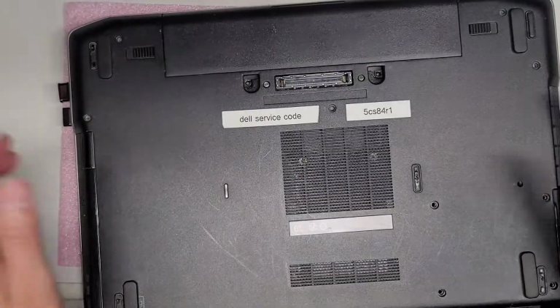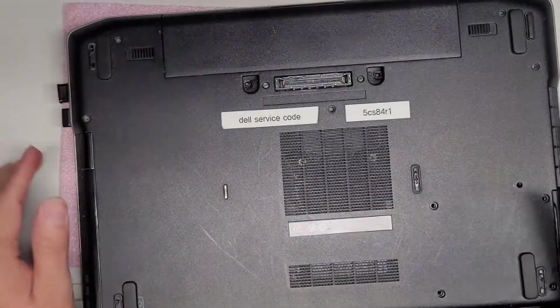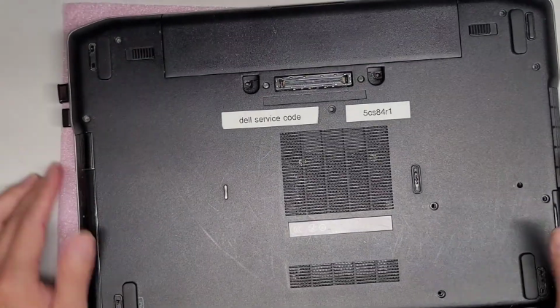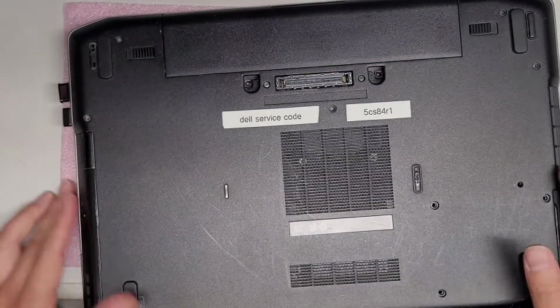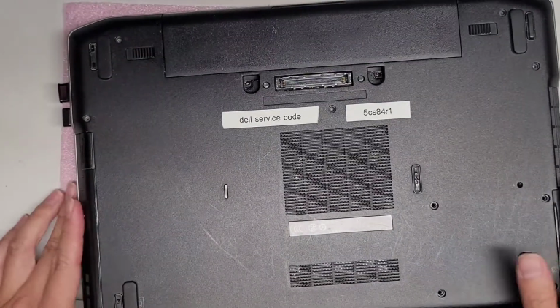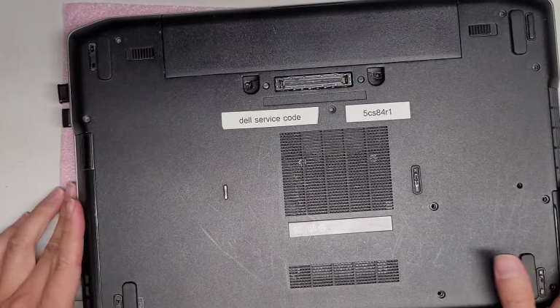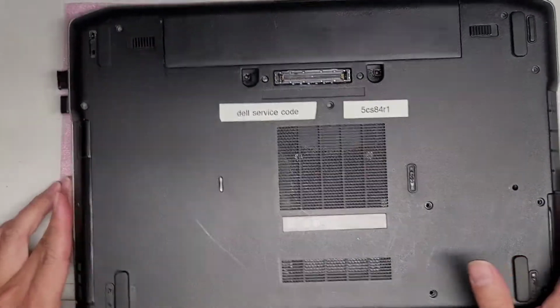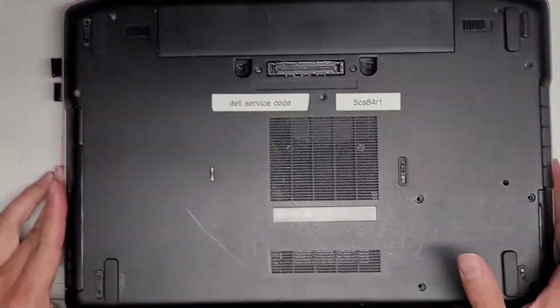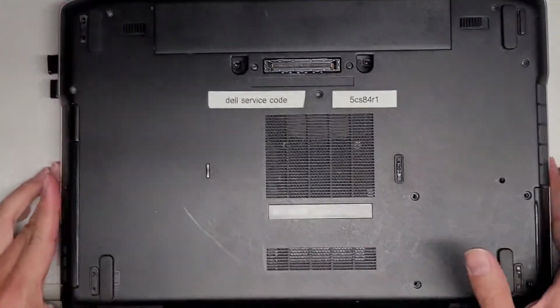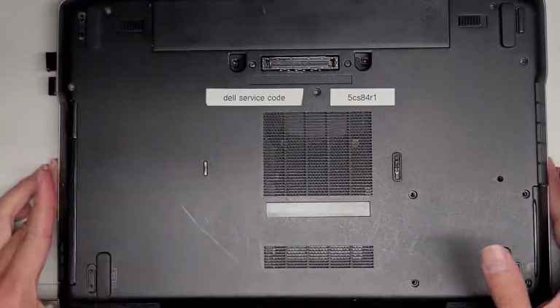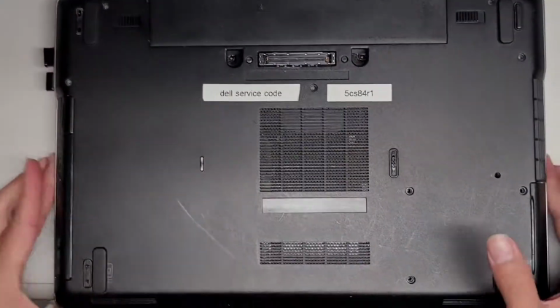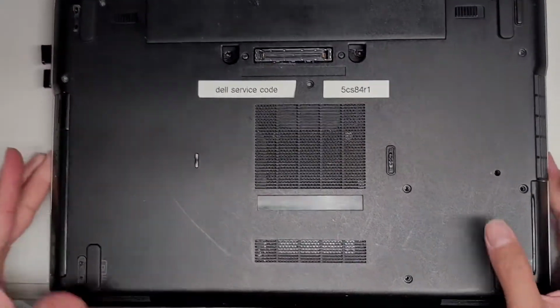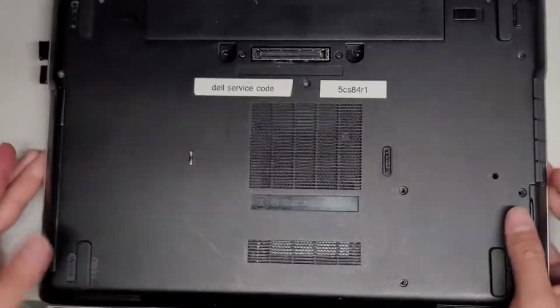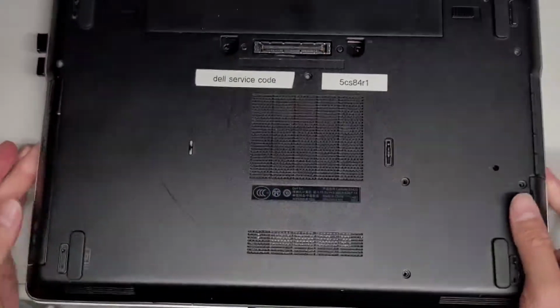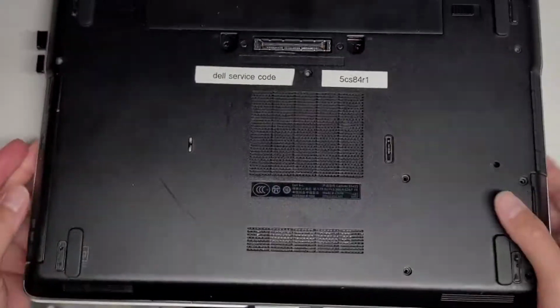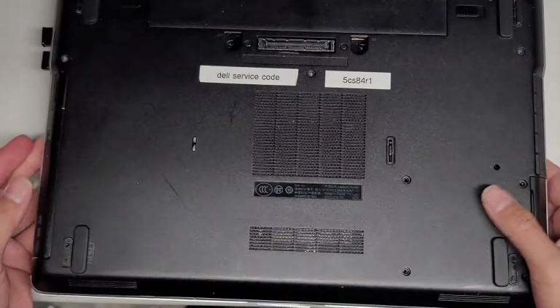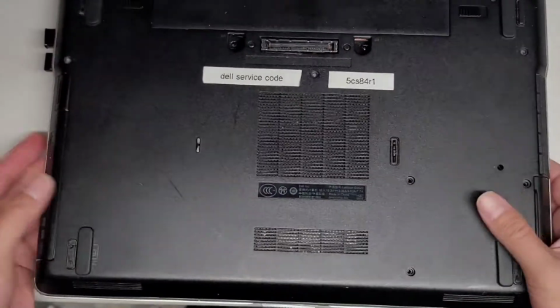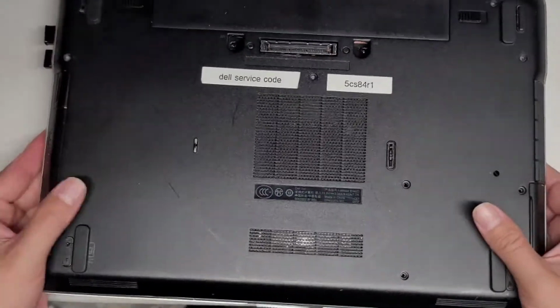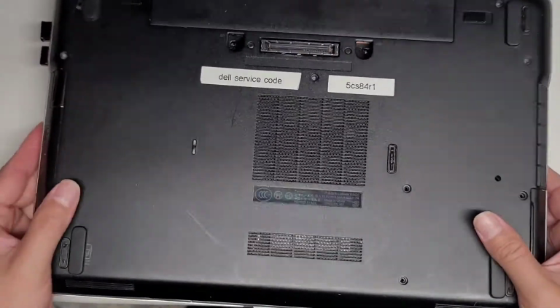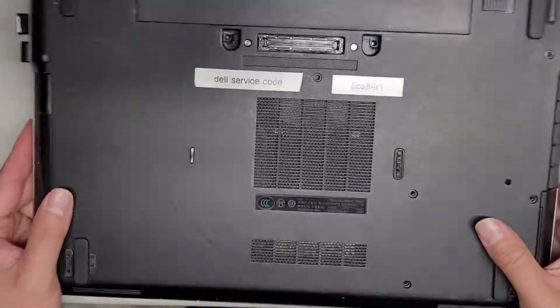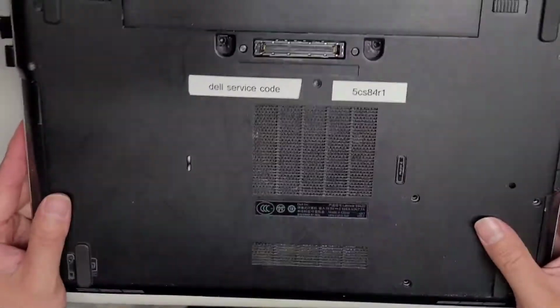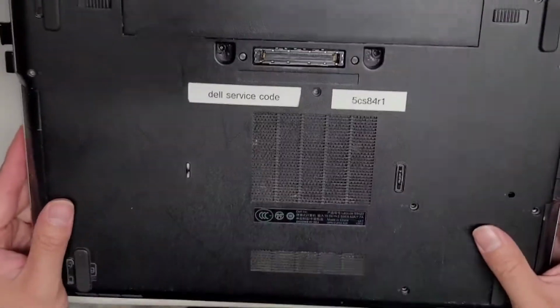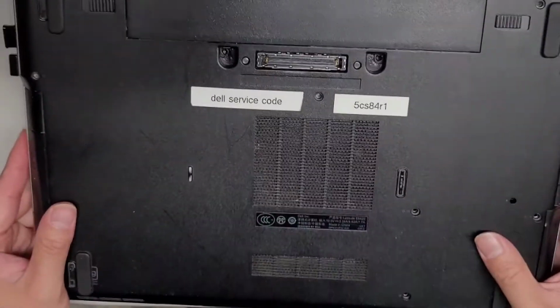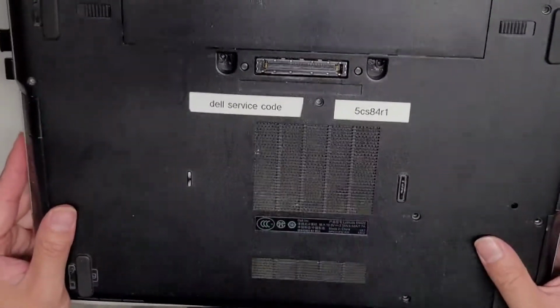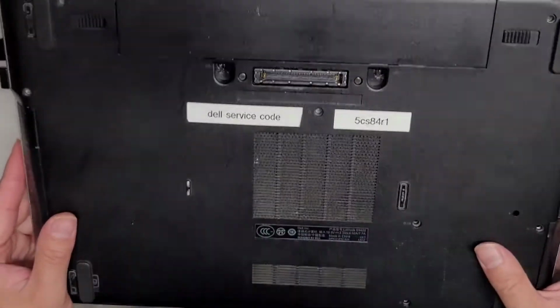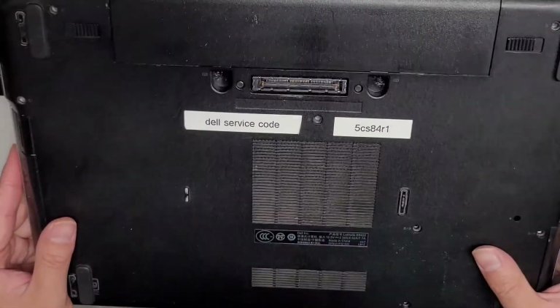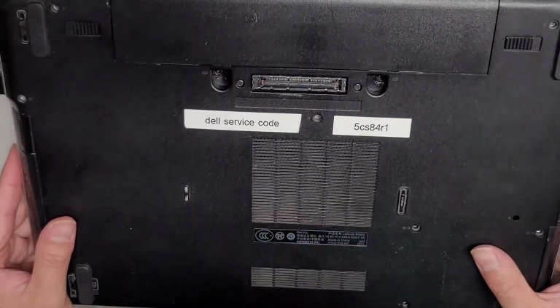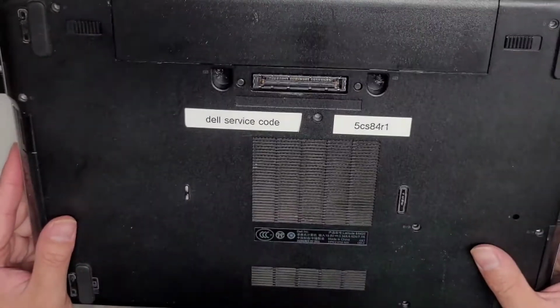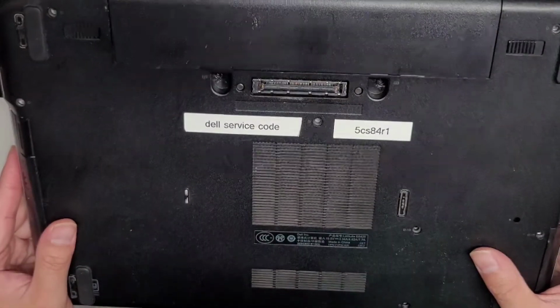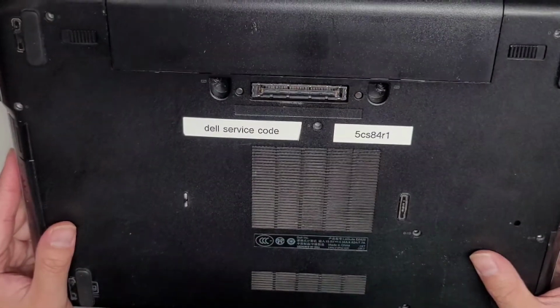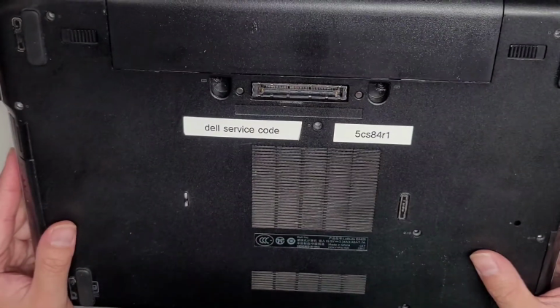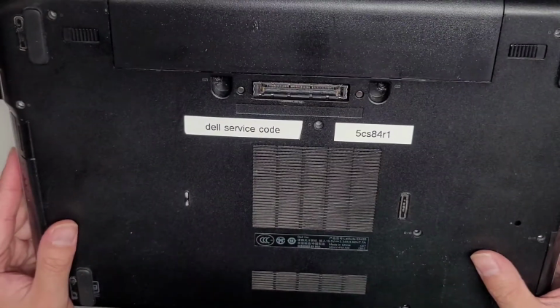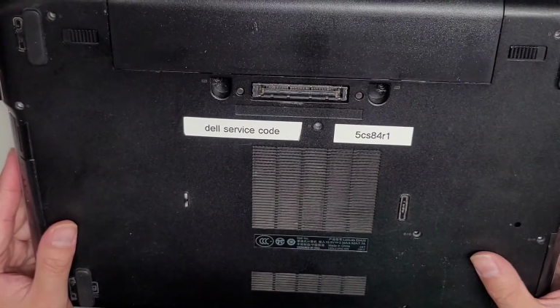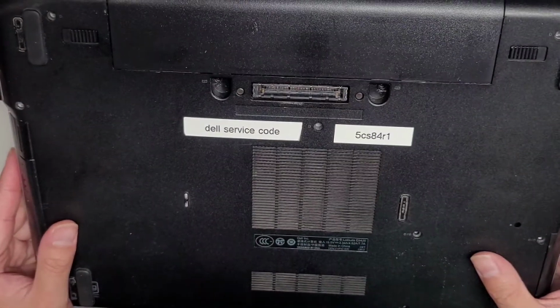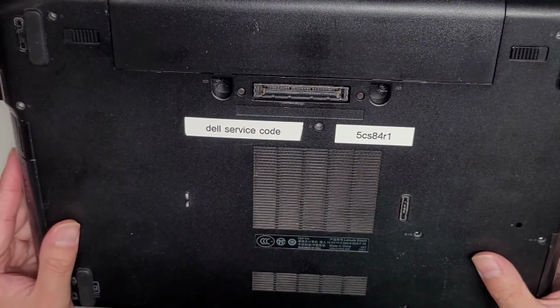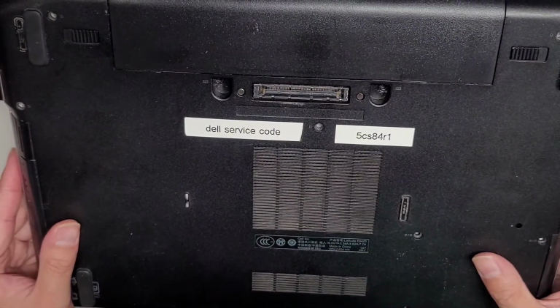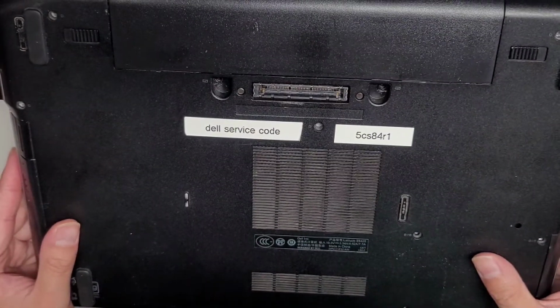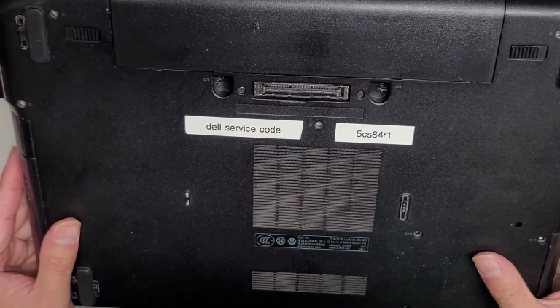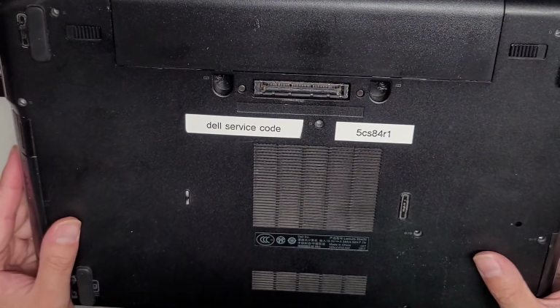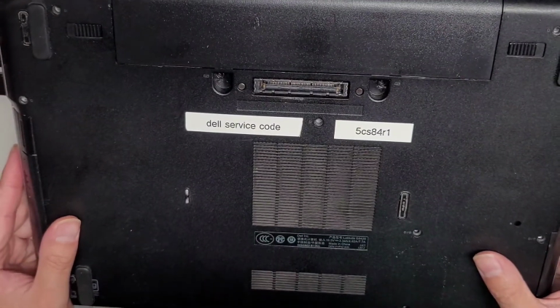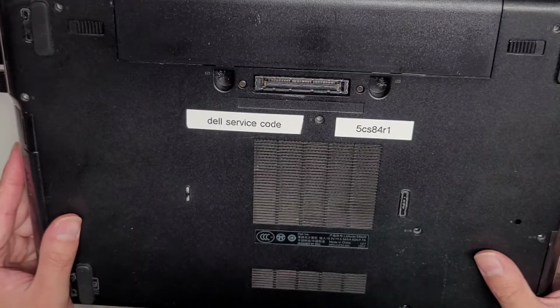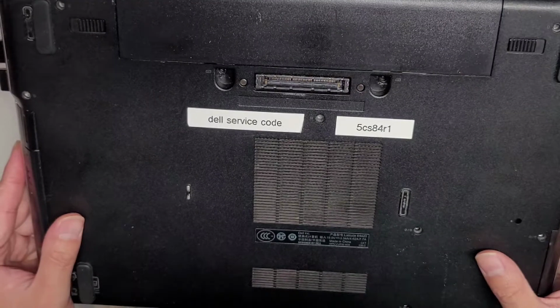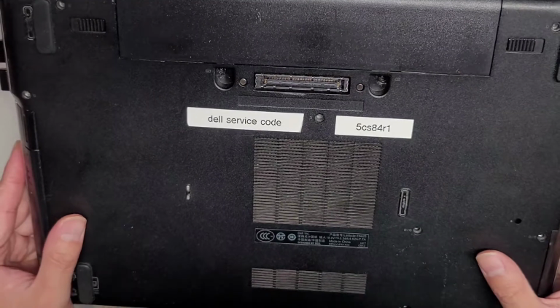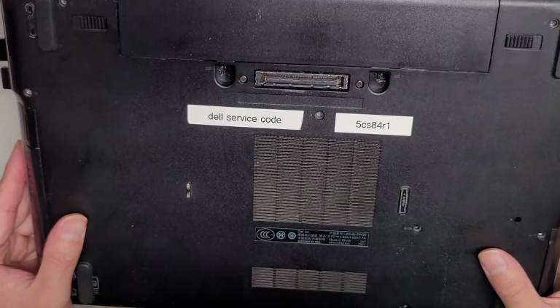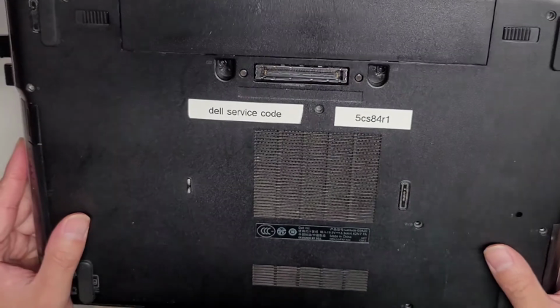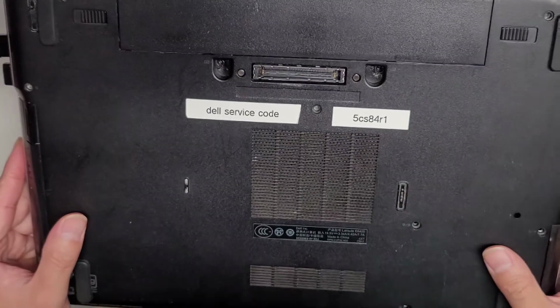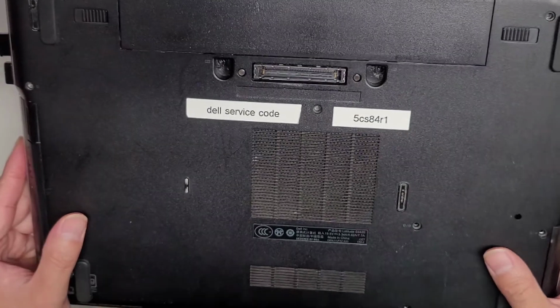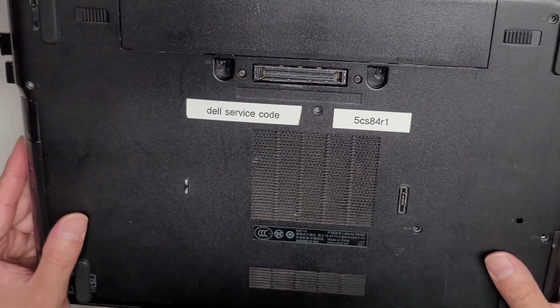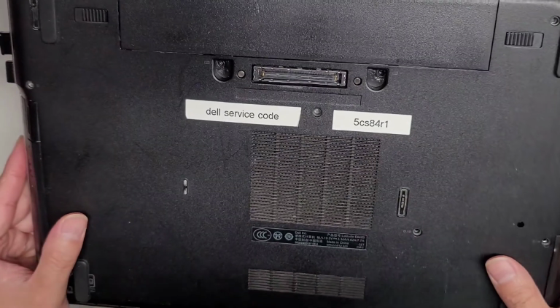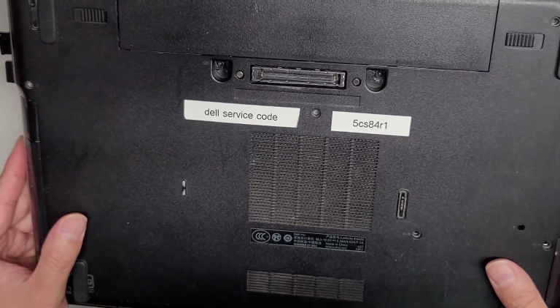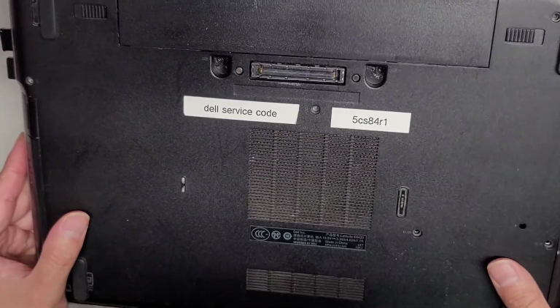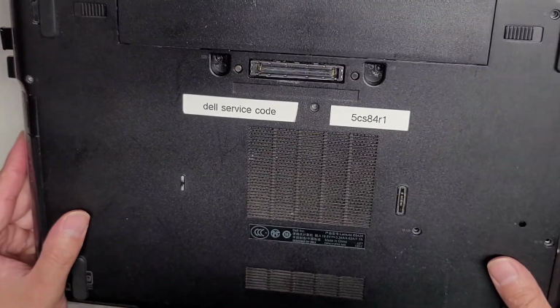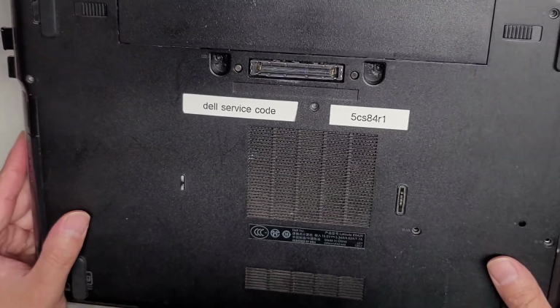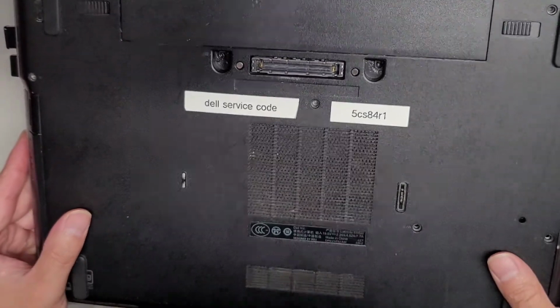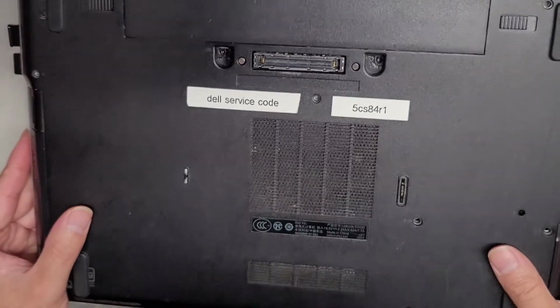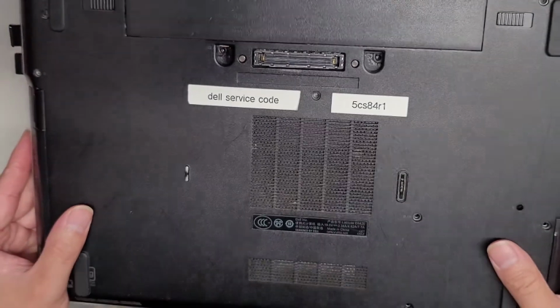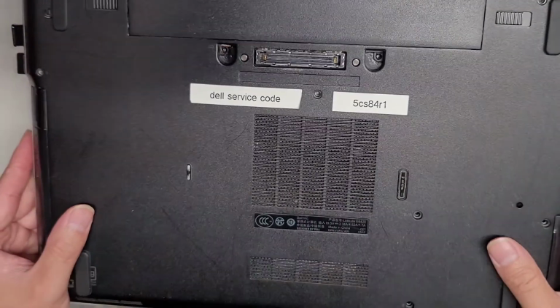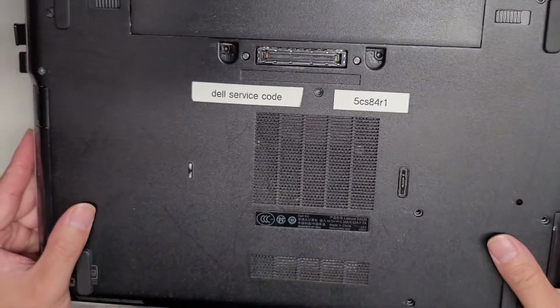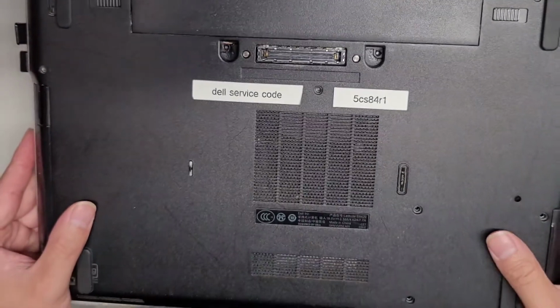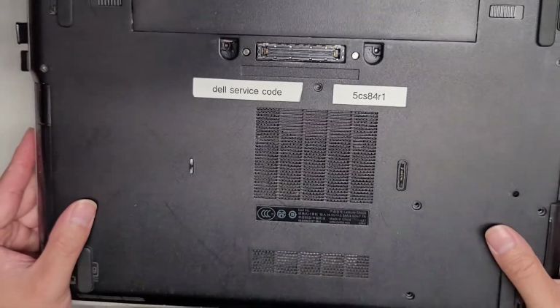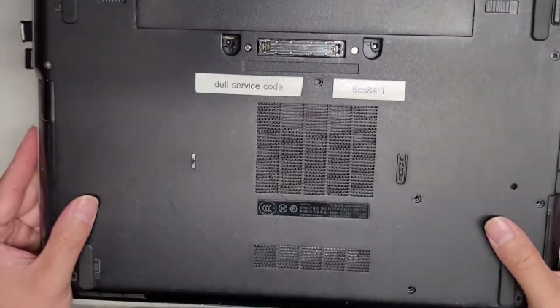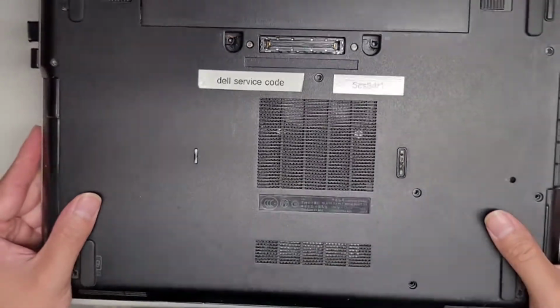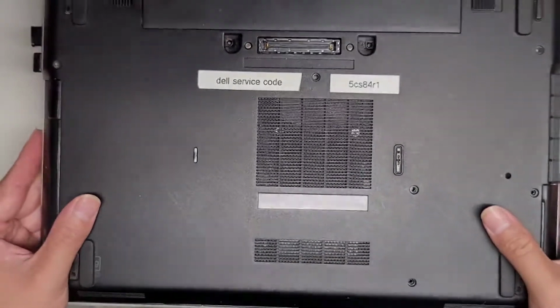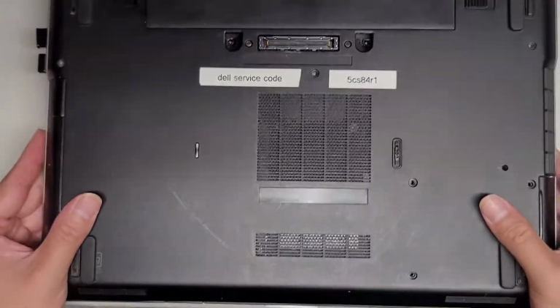I'm going to show how to open up and disassemble this Dell Latitude Model E6420.